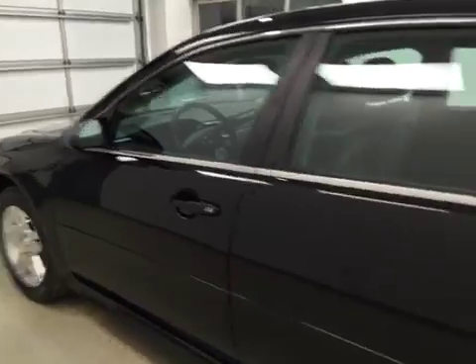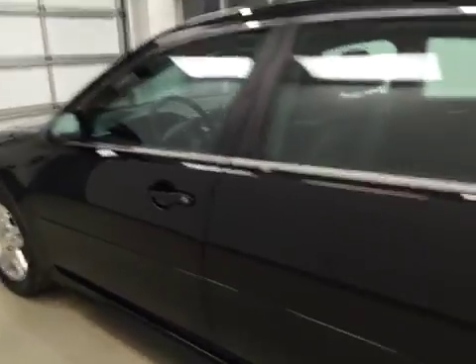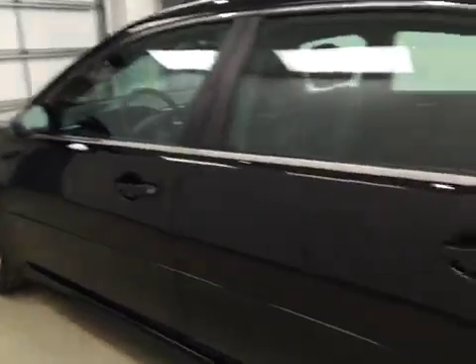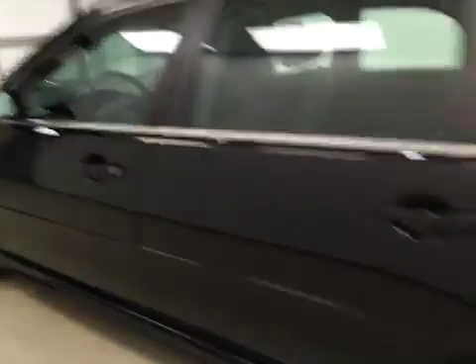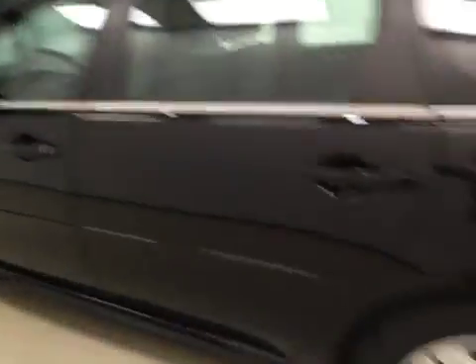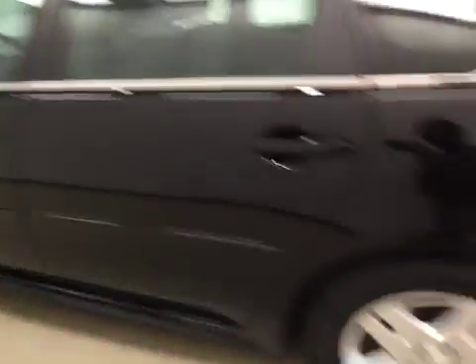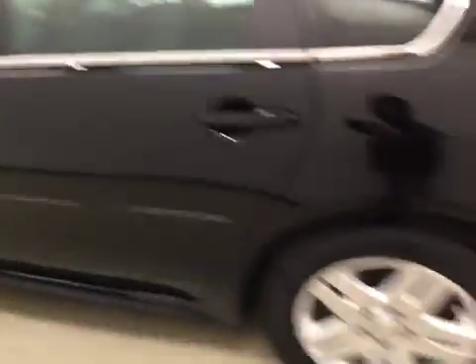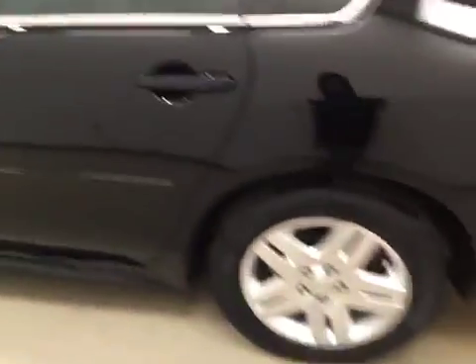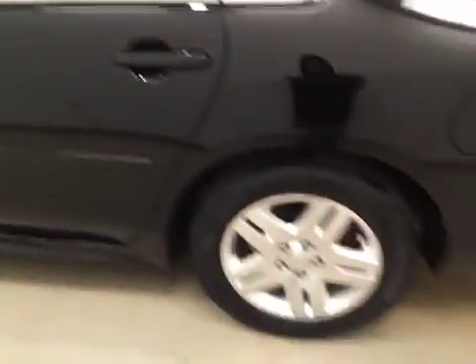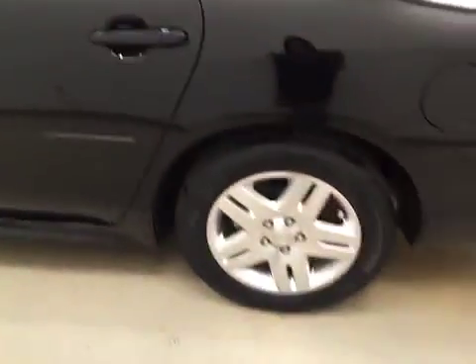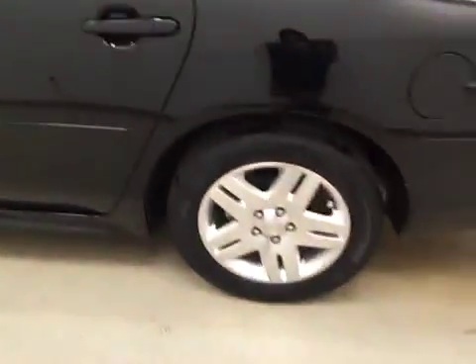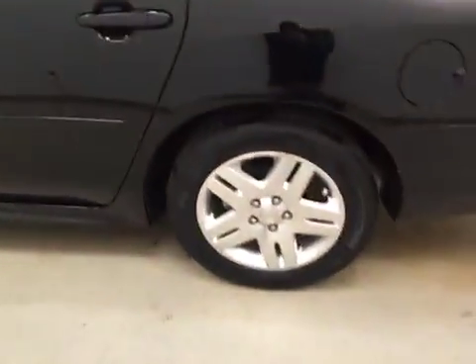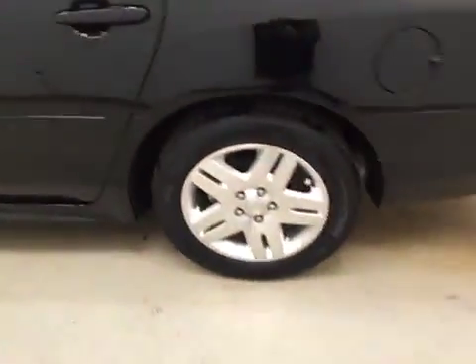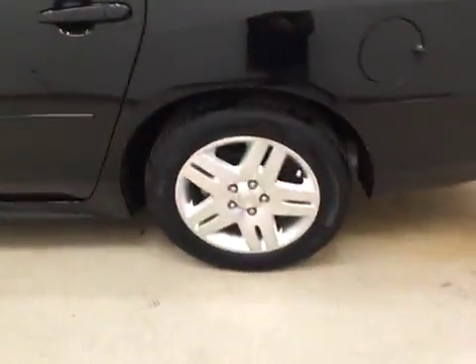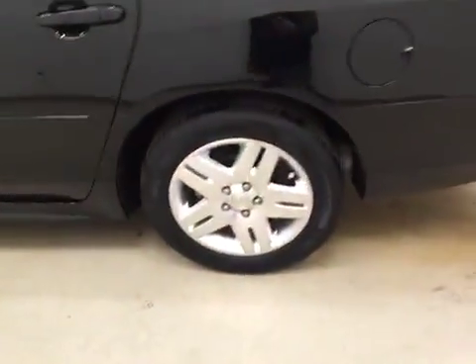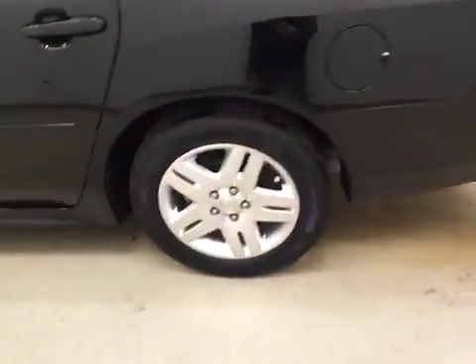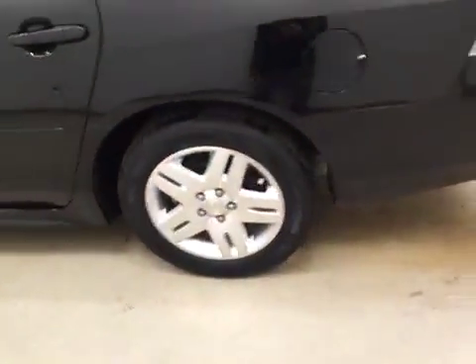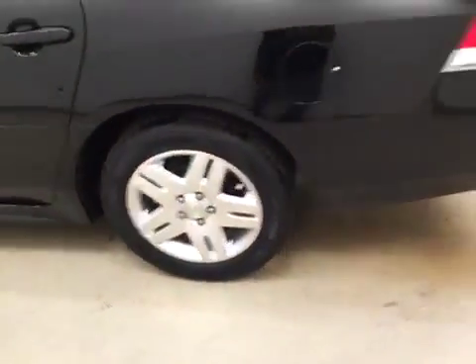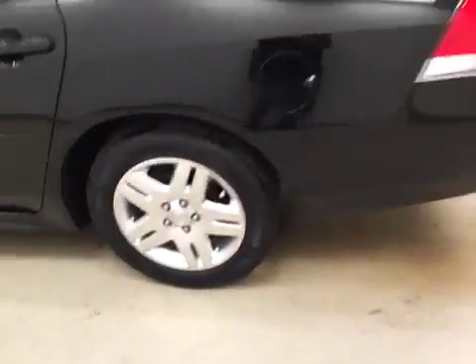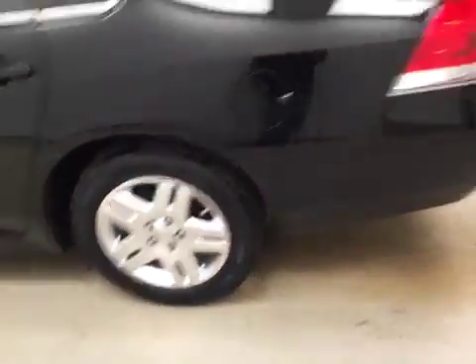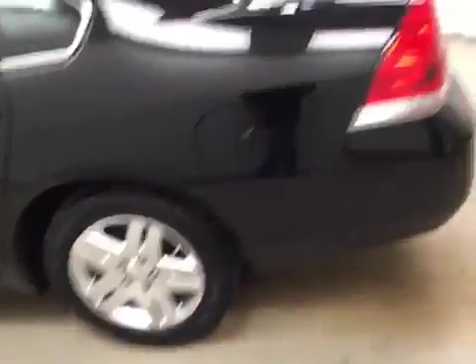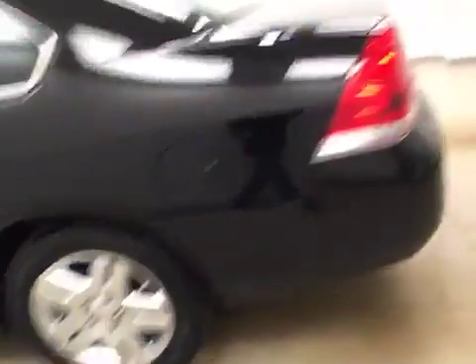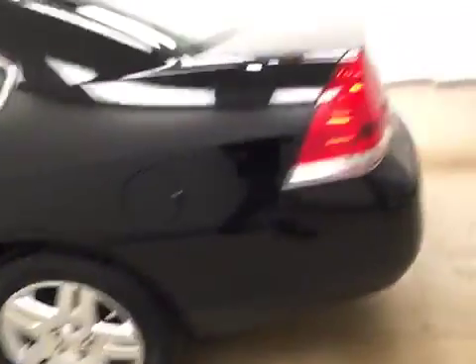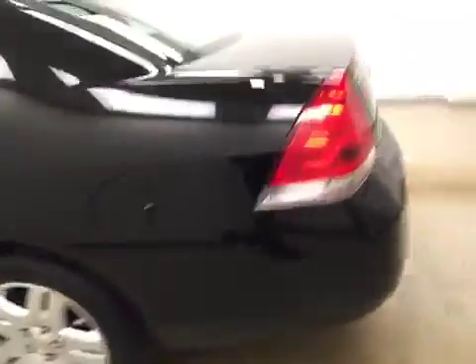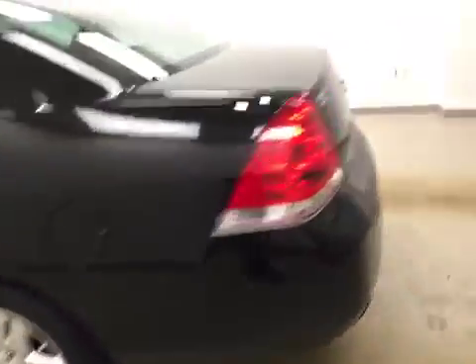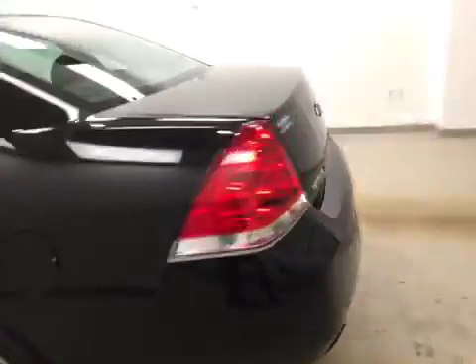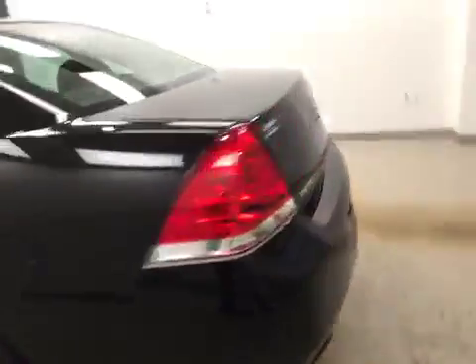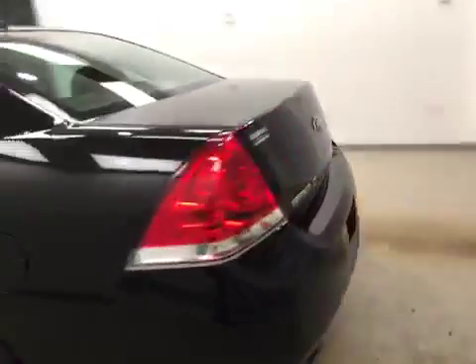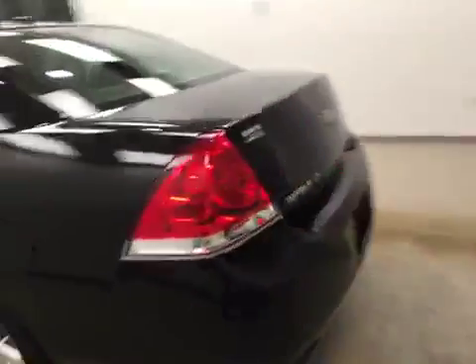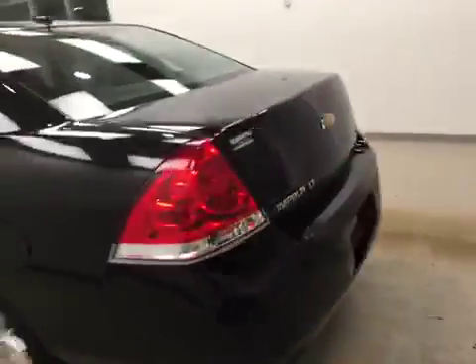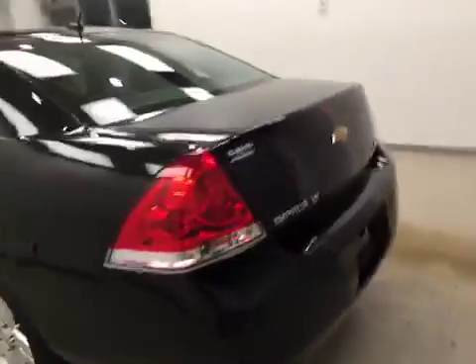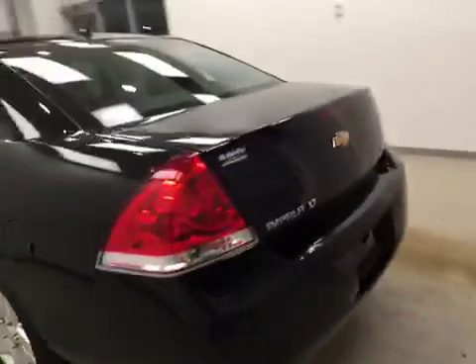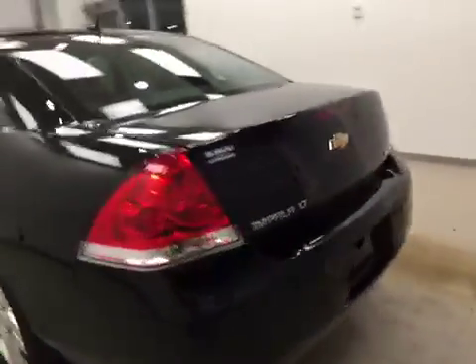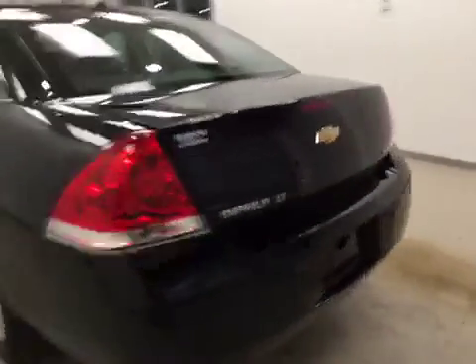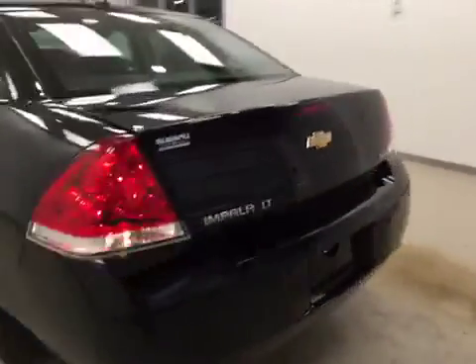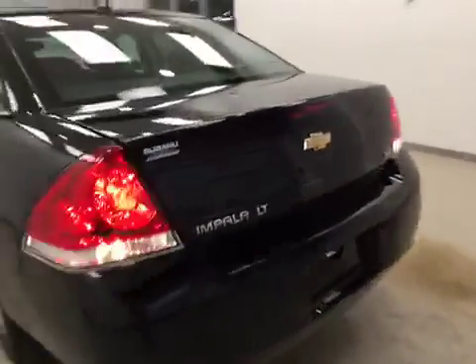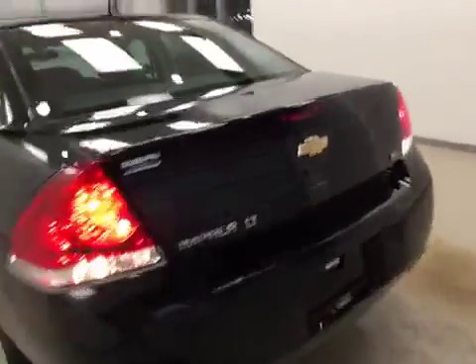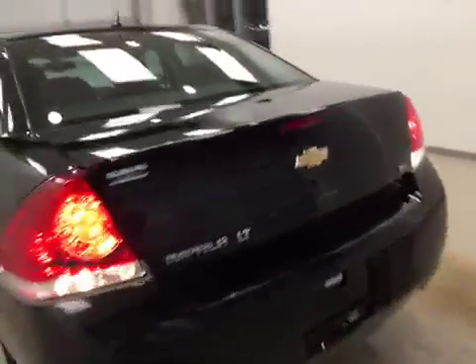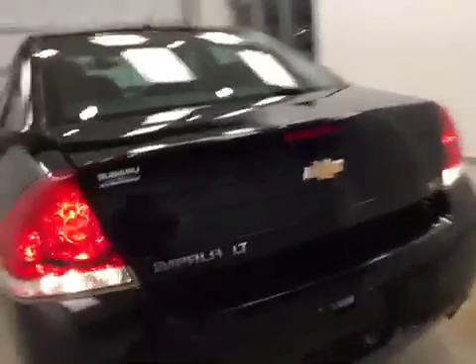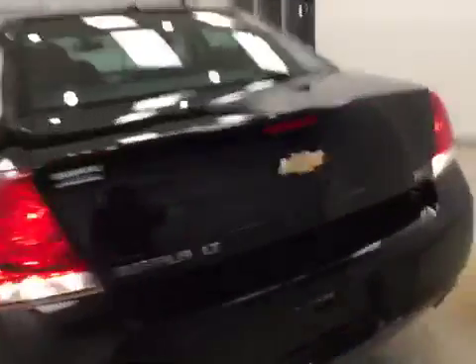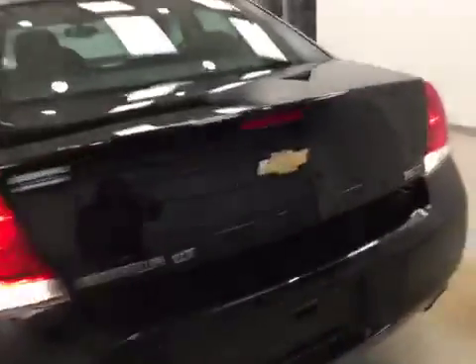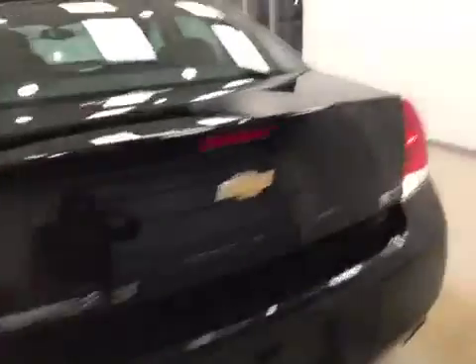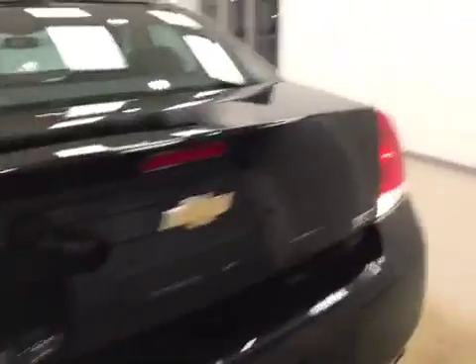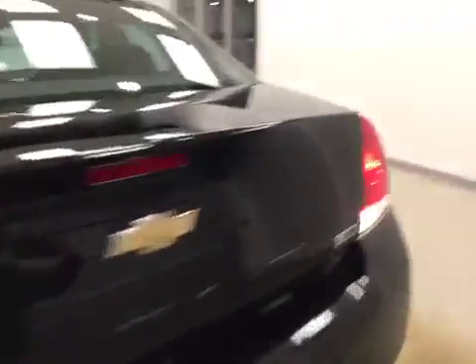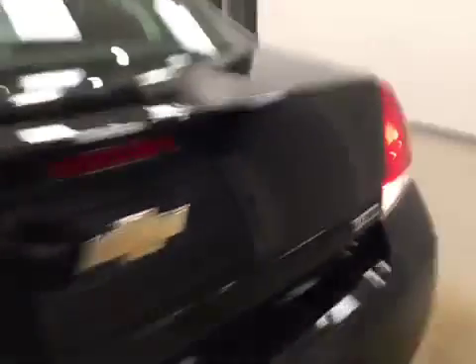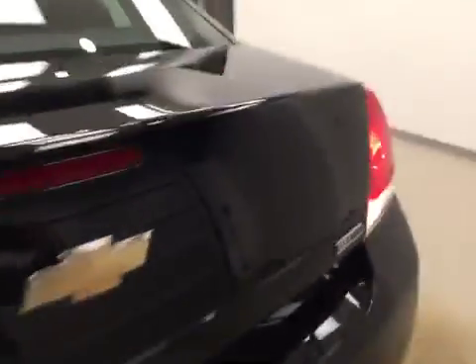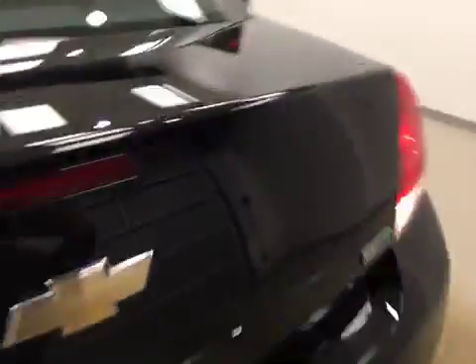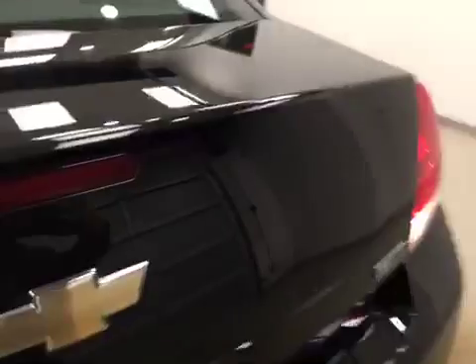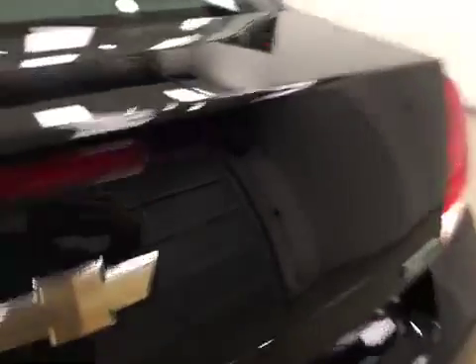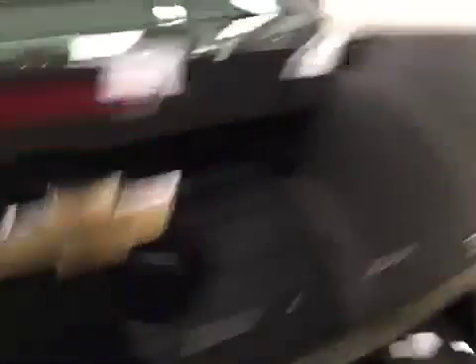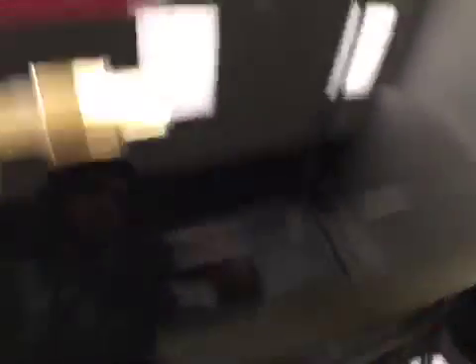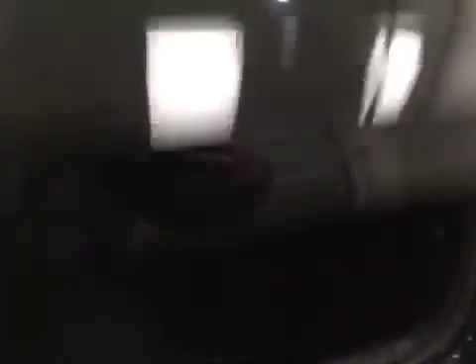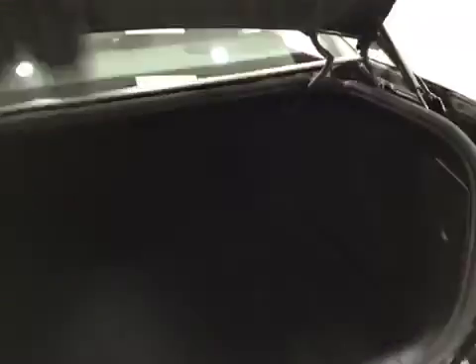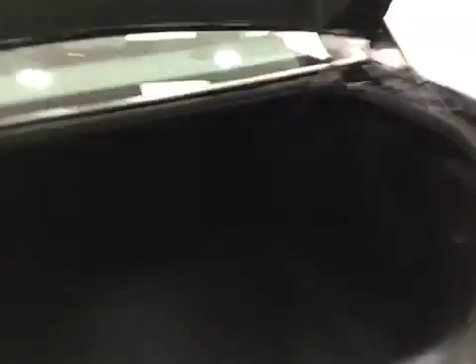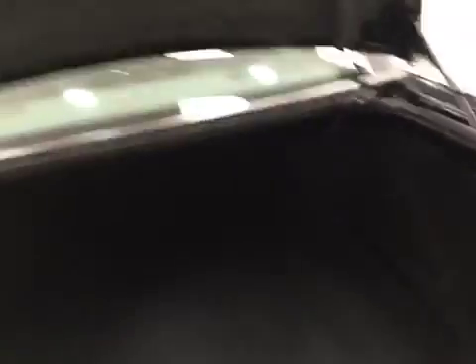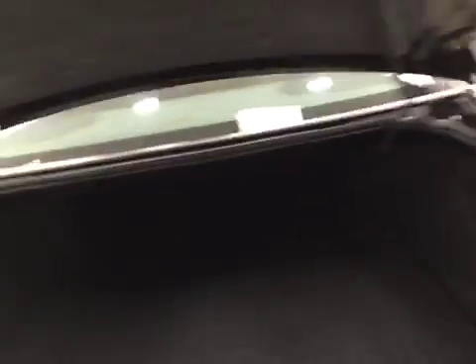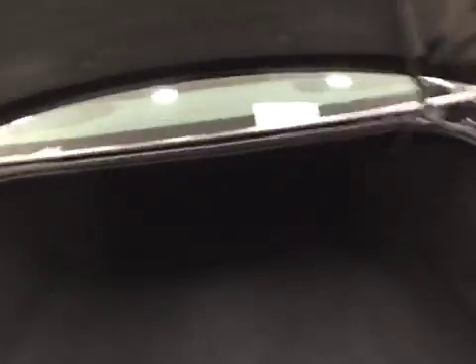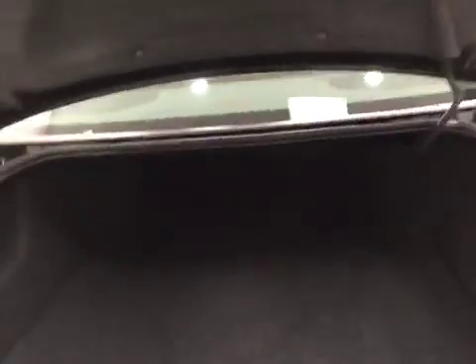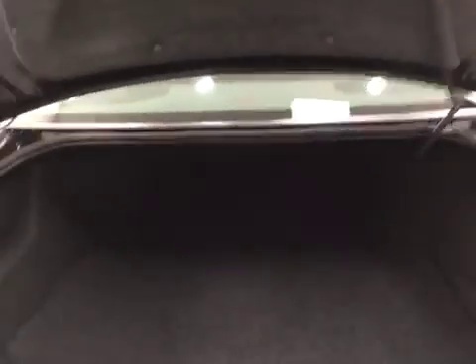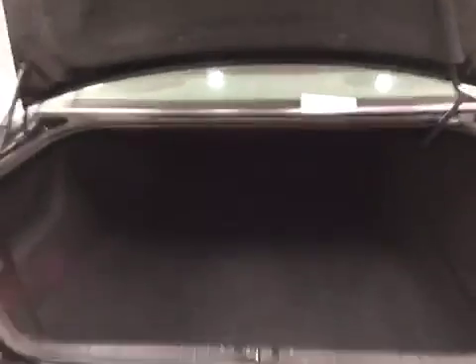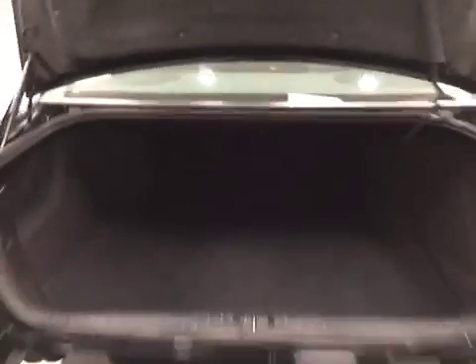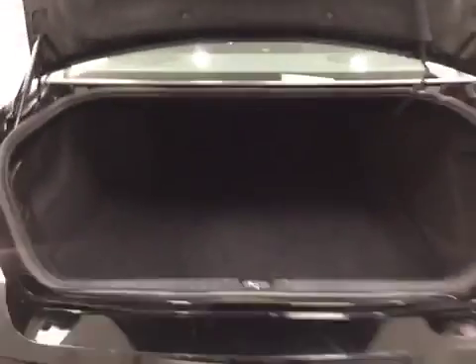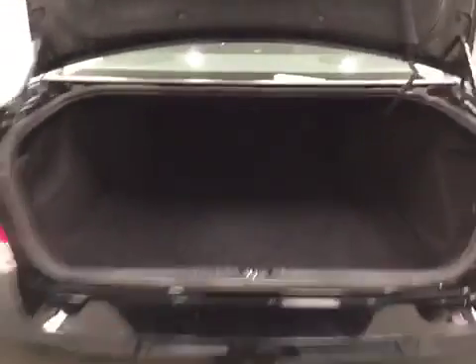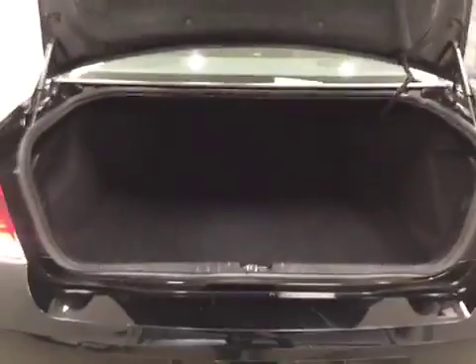This vehicle comes equipped with 17-inch alloy rims, remote trunk release, and a lot more cargo space.